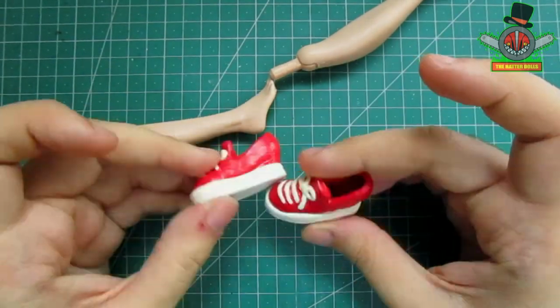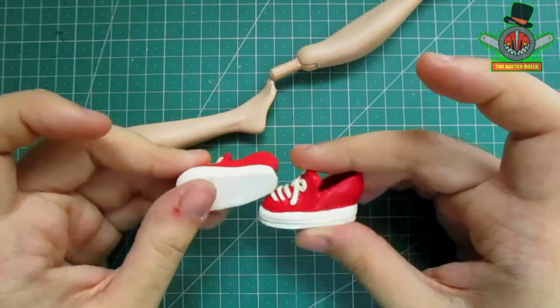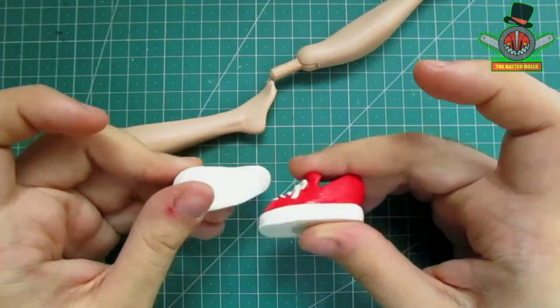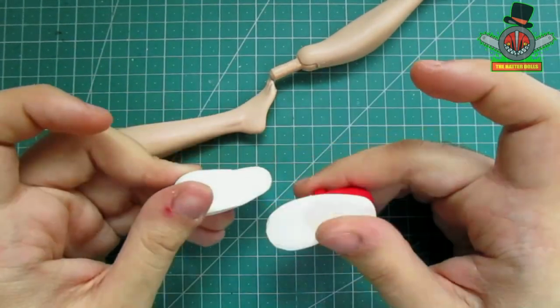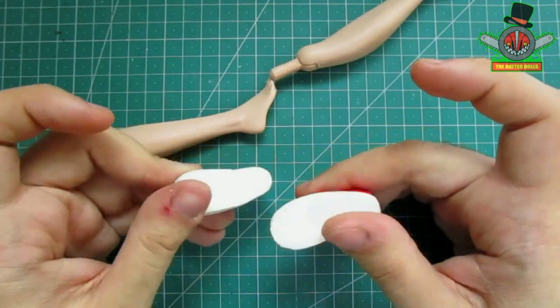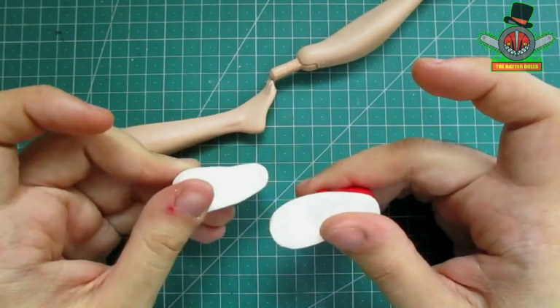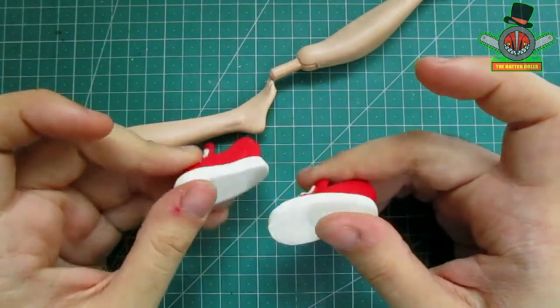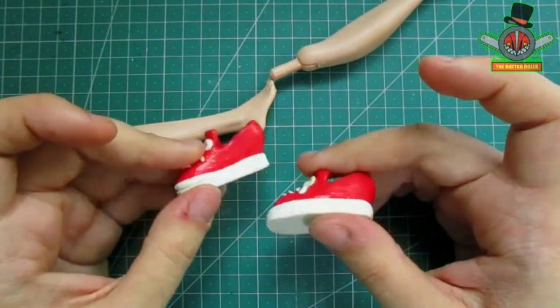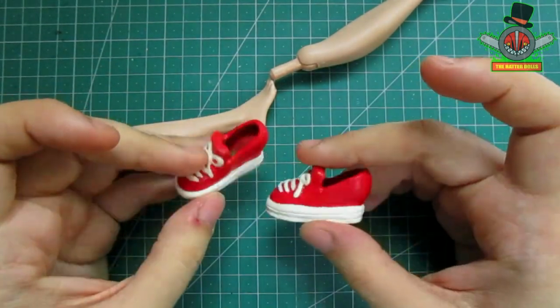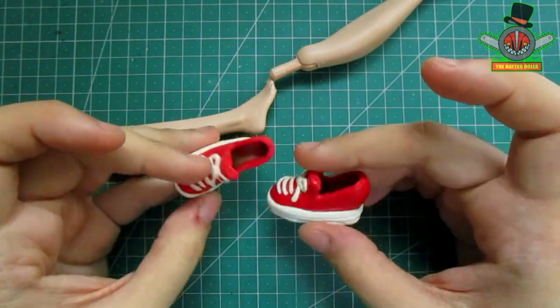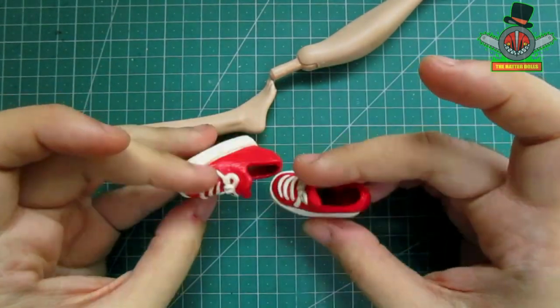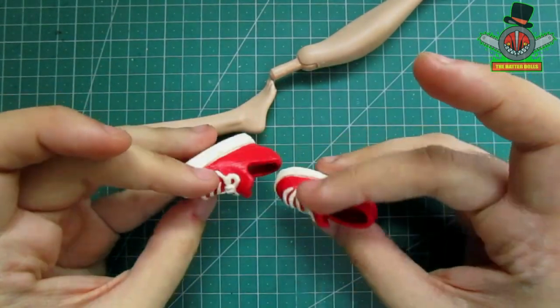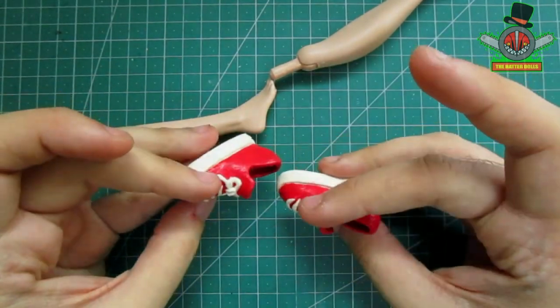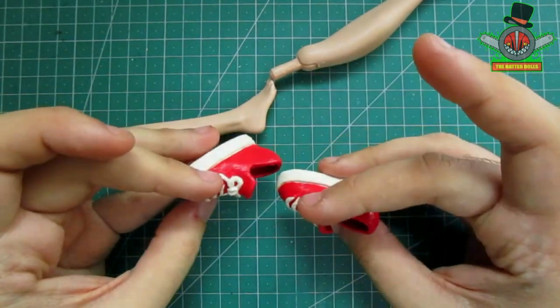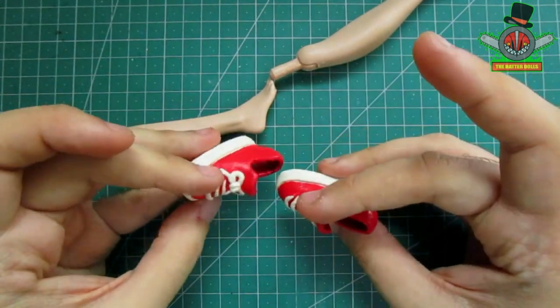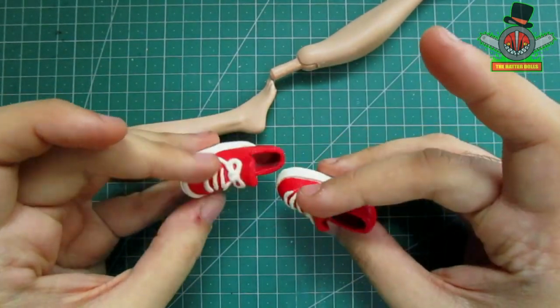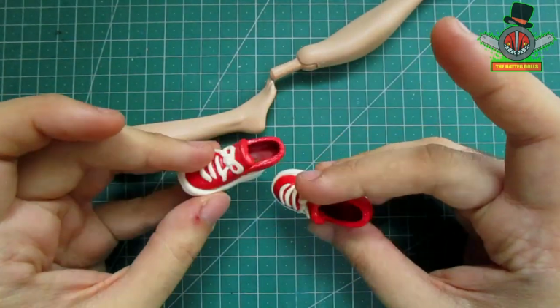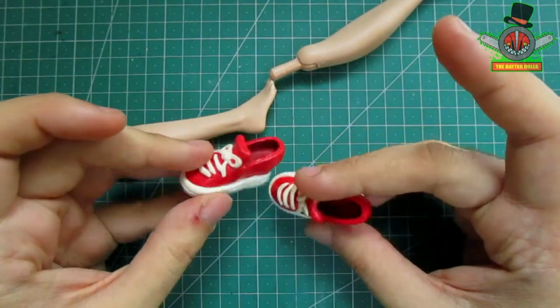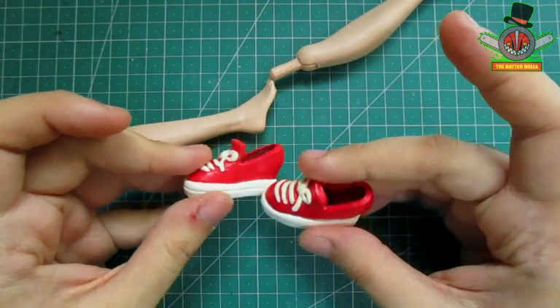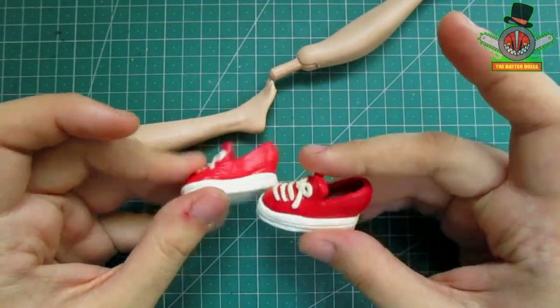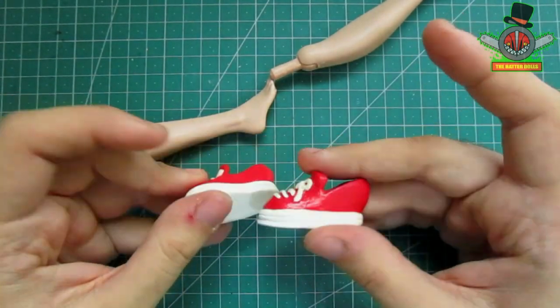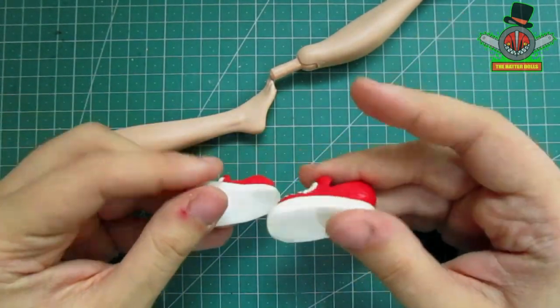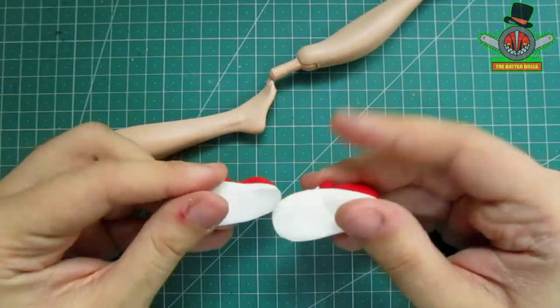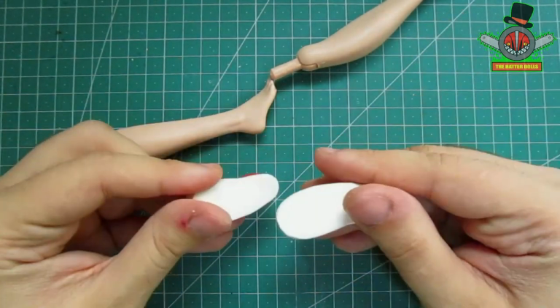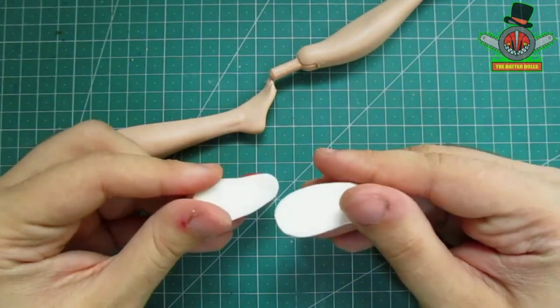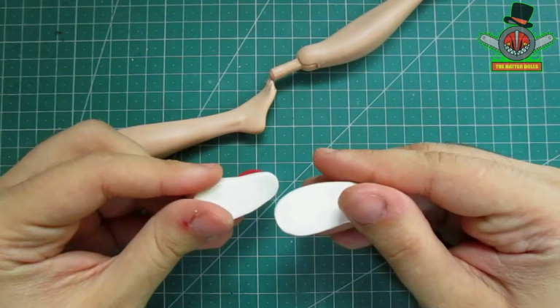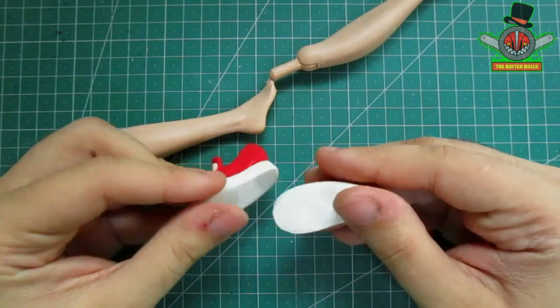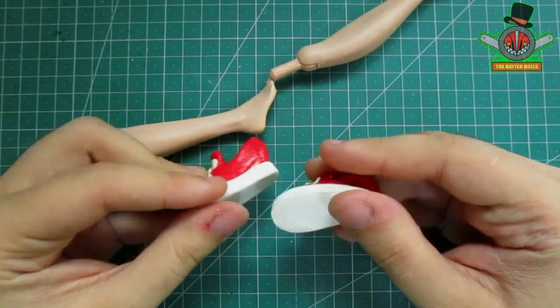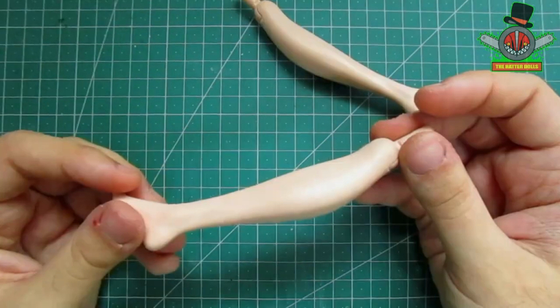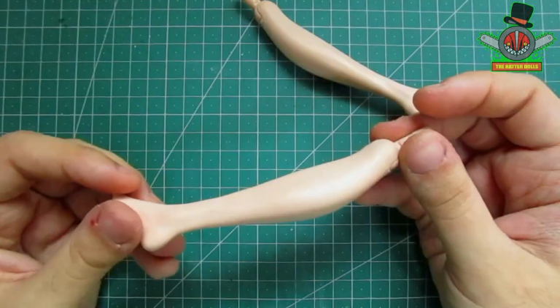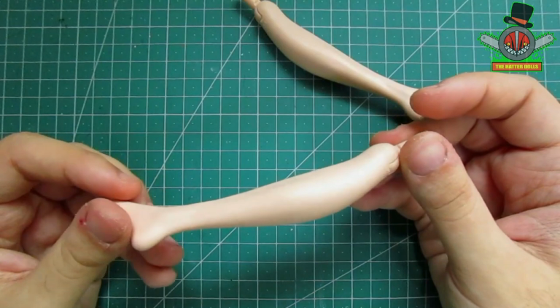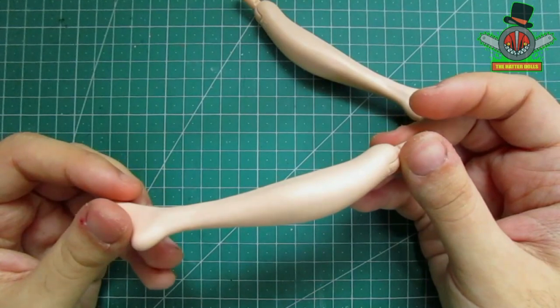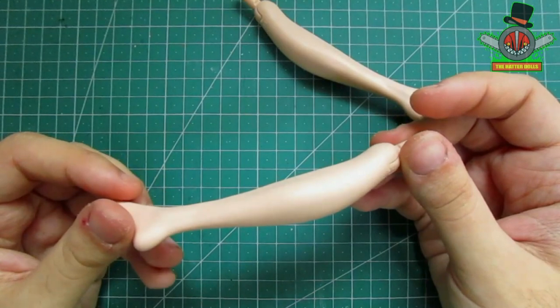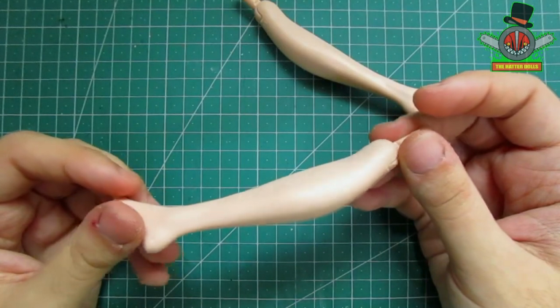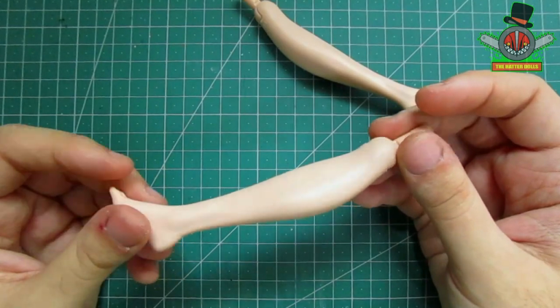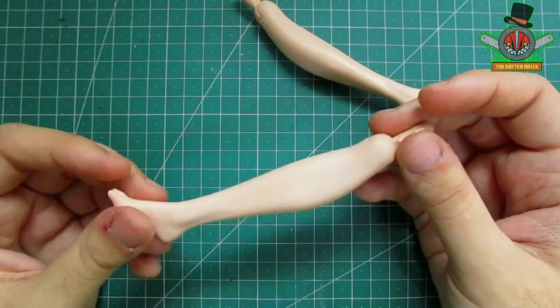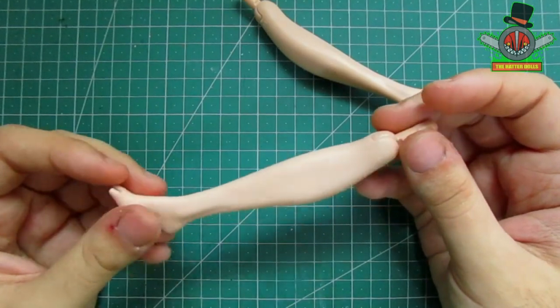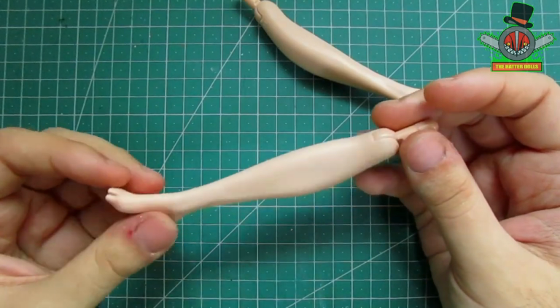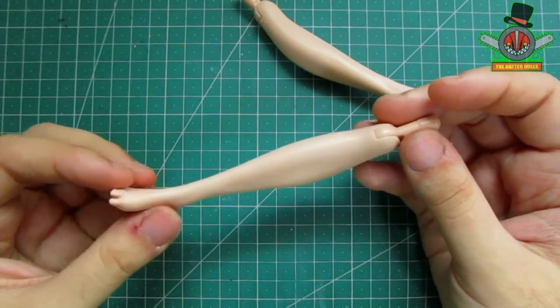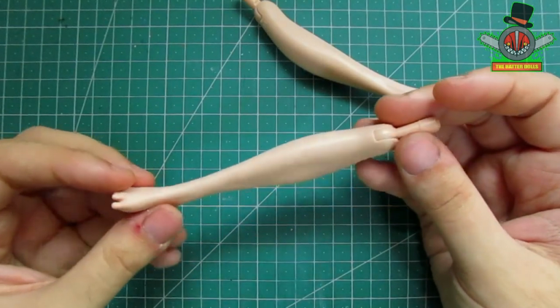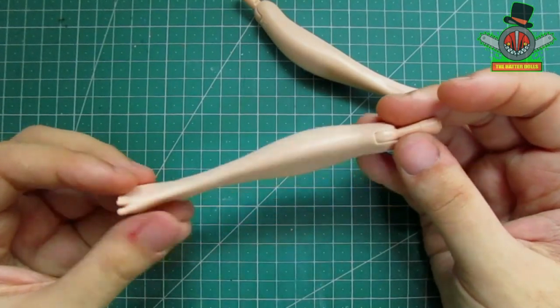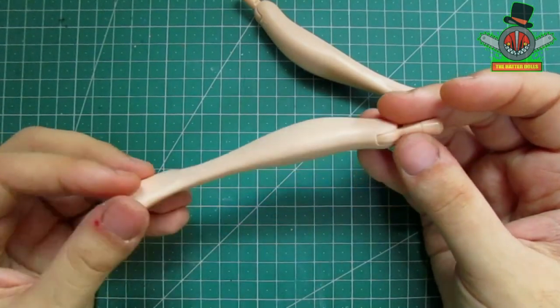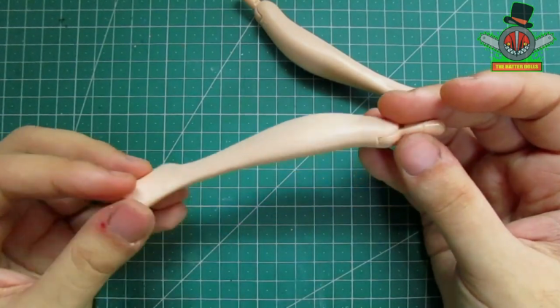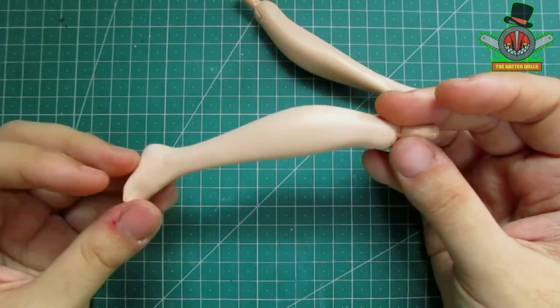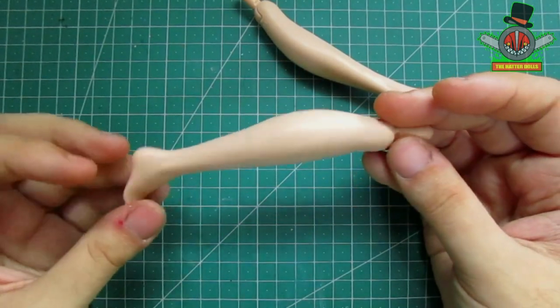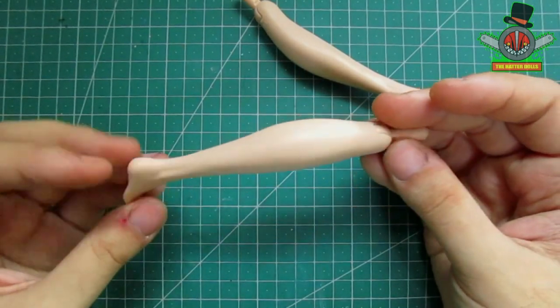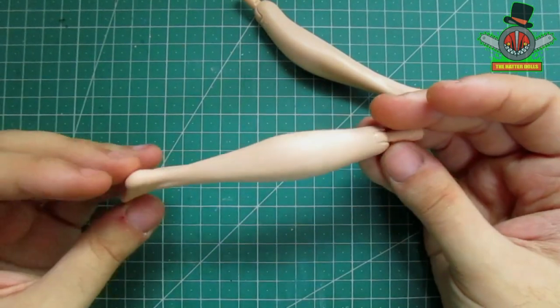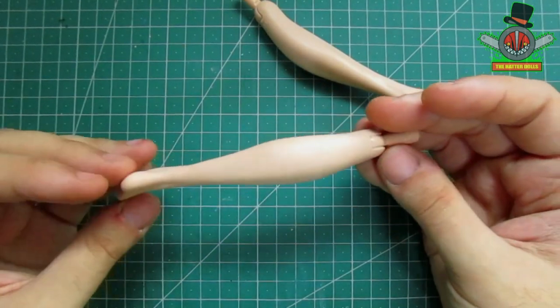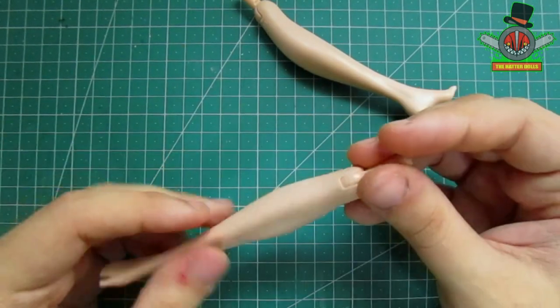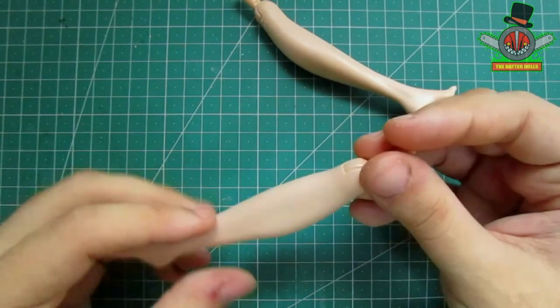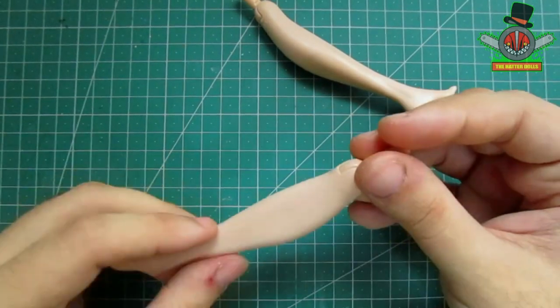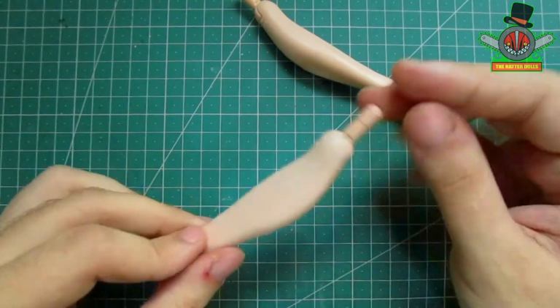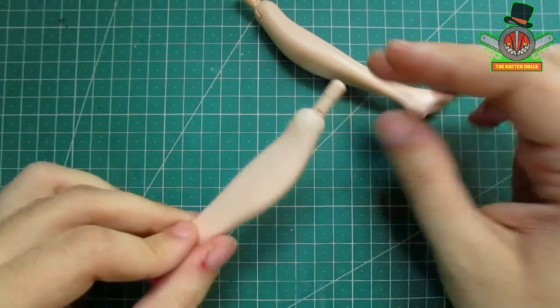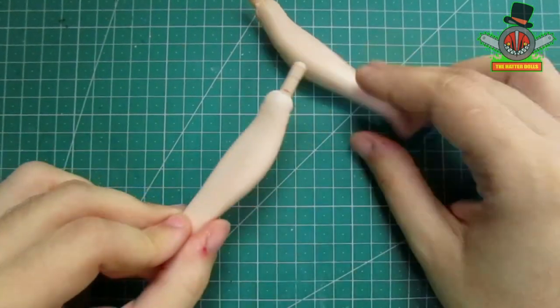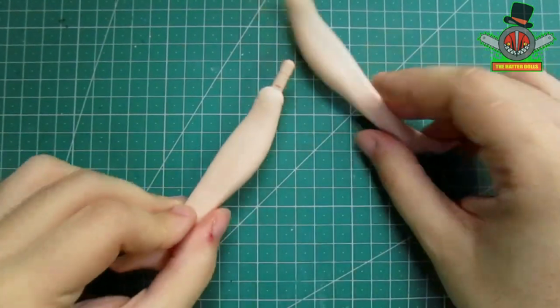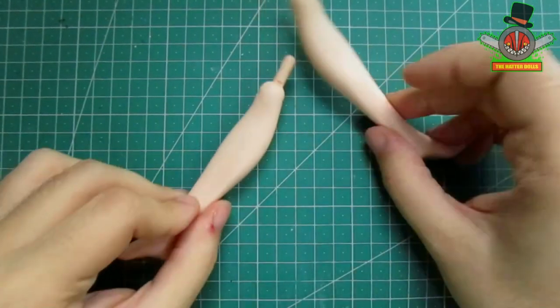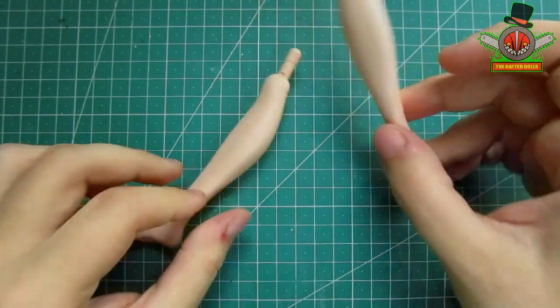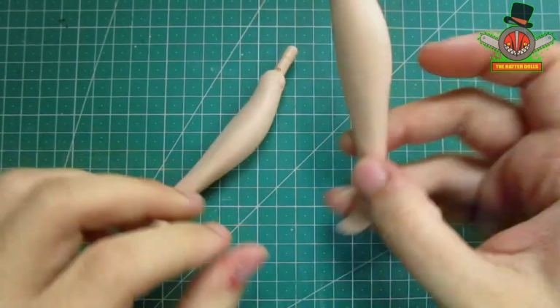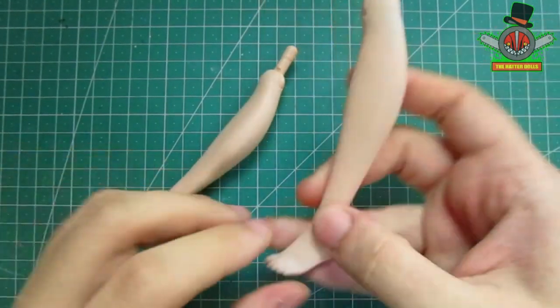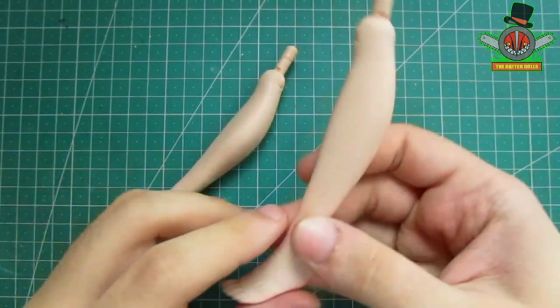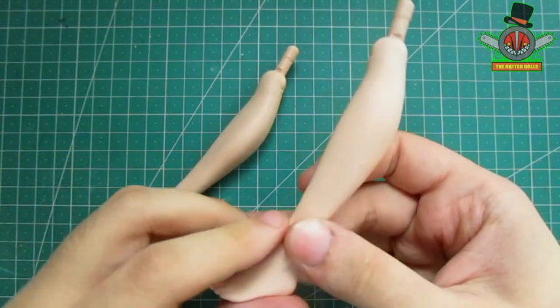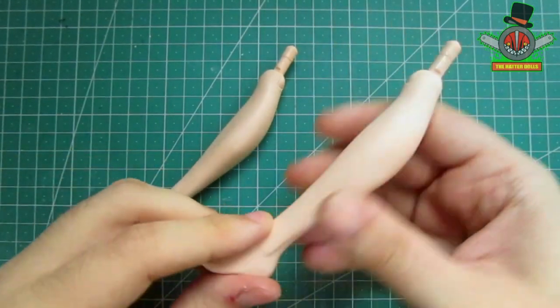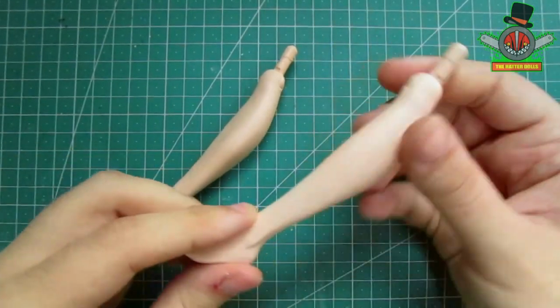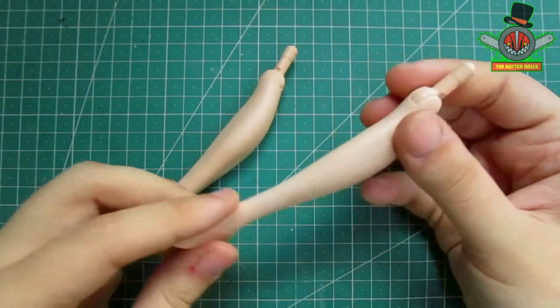Well, that was more easy than I thought! I will not put the legs back on the doll yet, as they will be useful later for this tutorial.